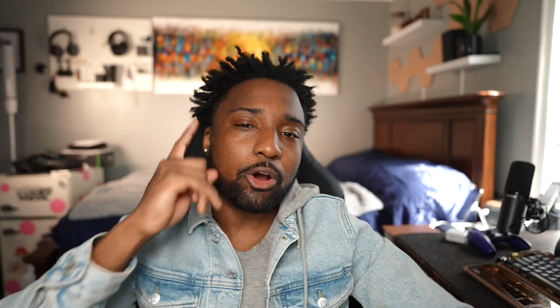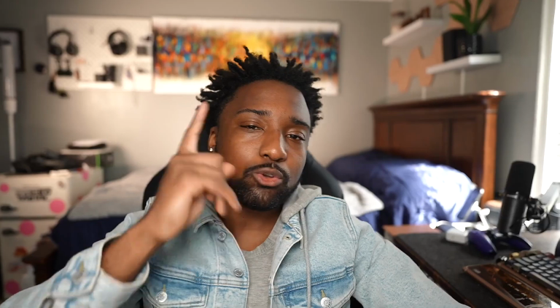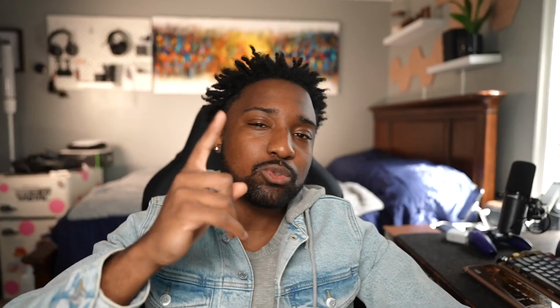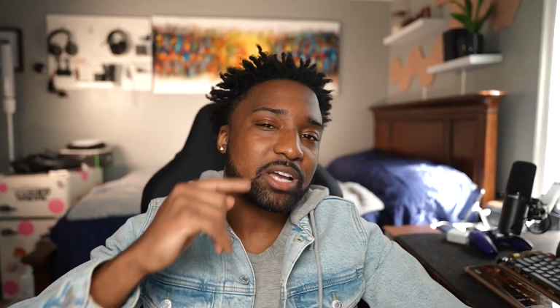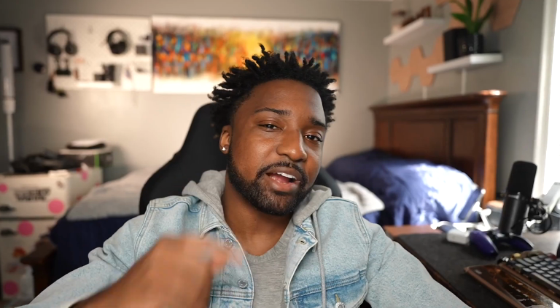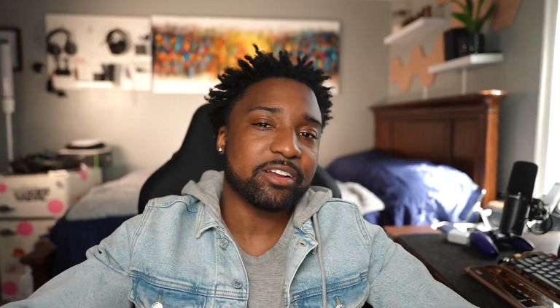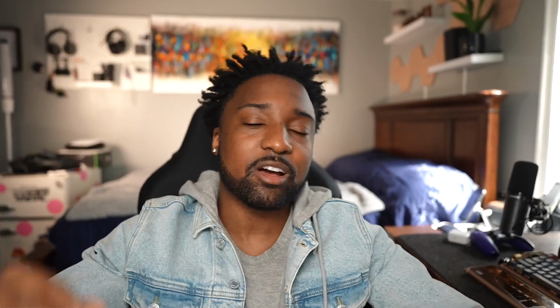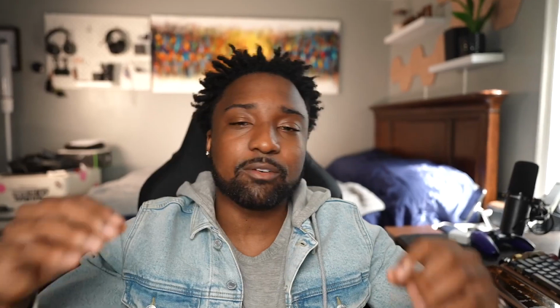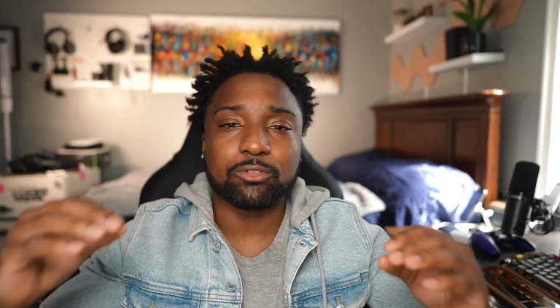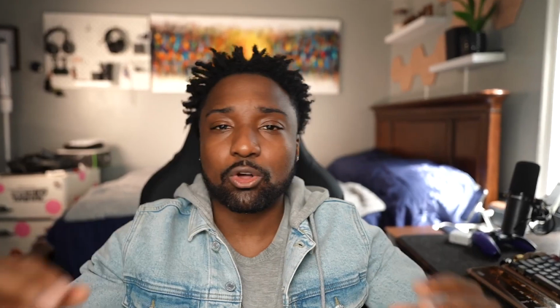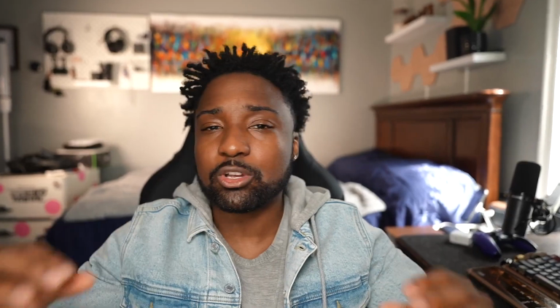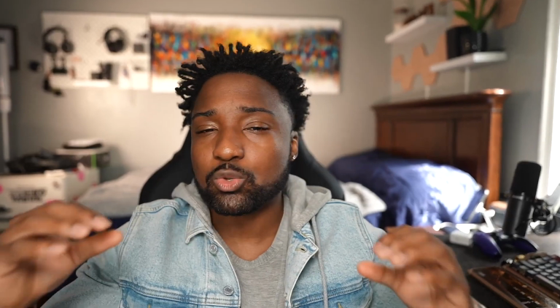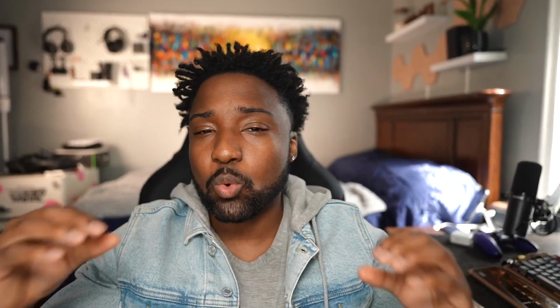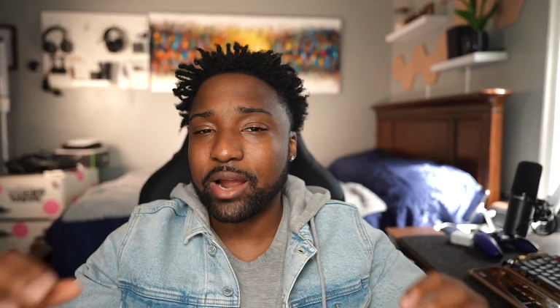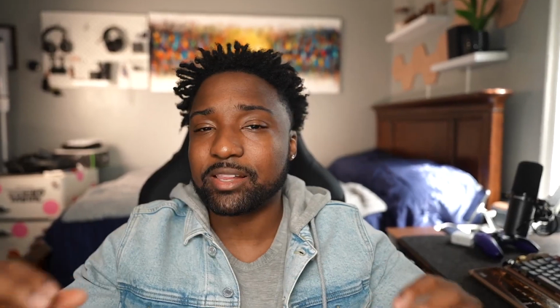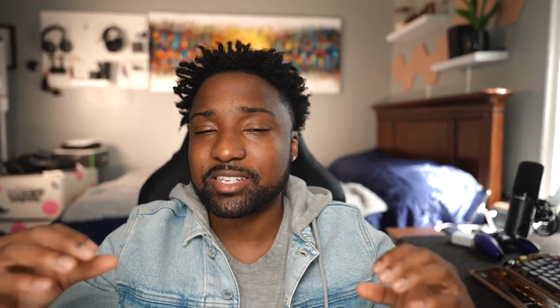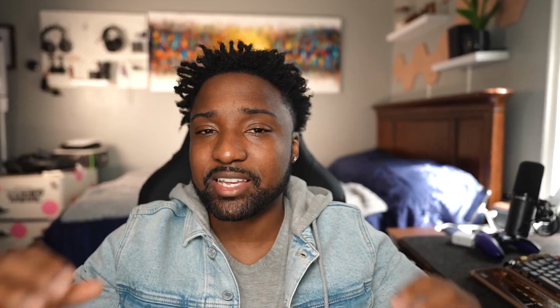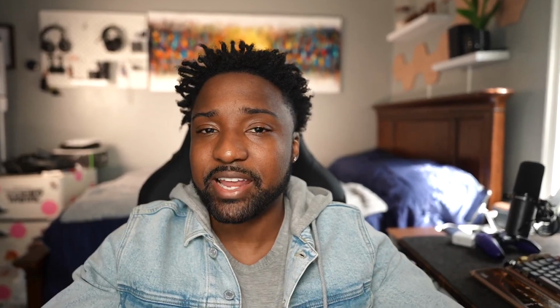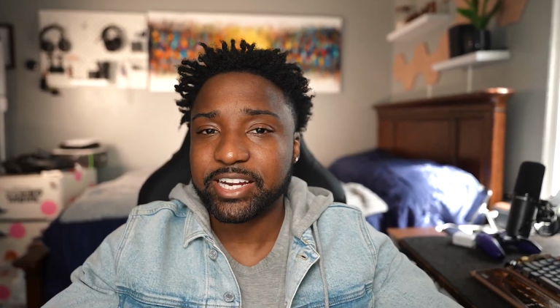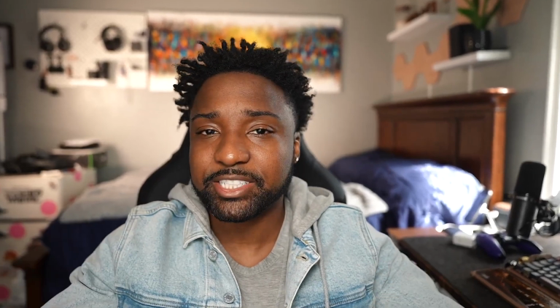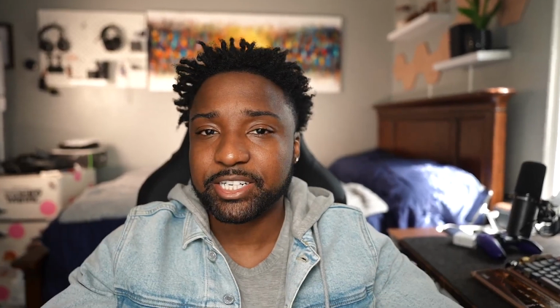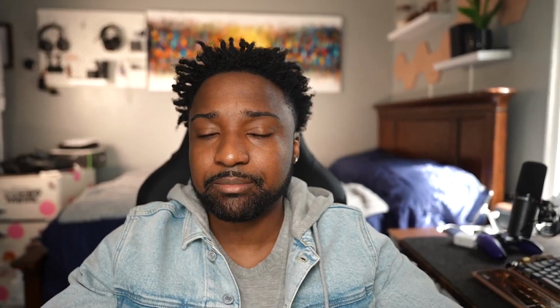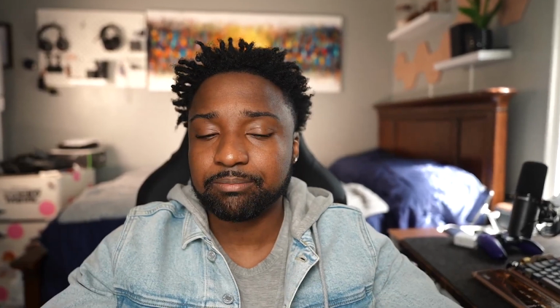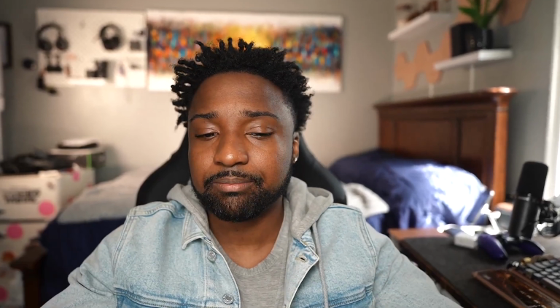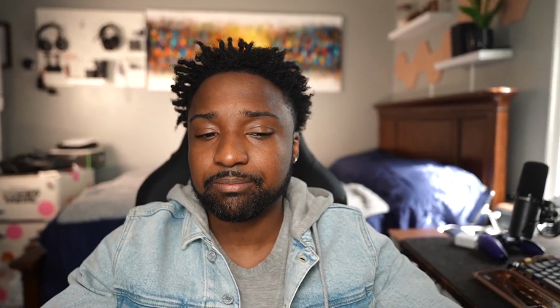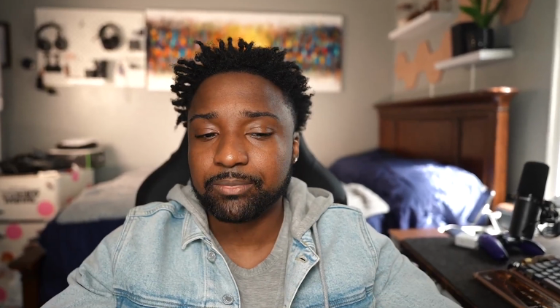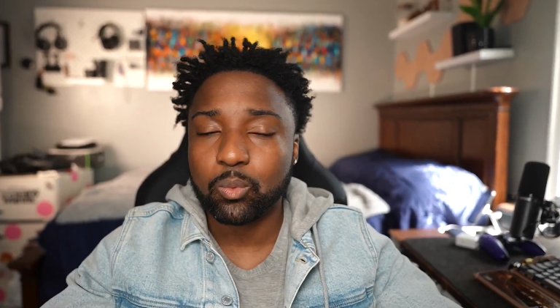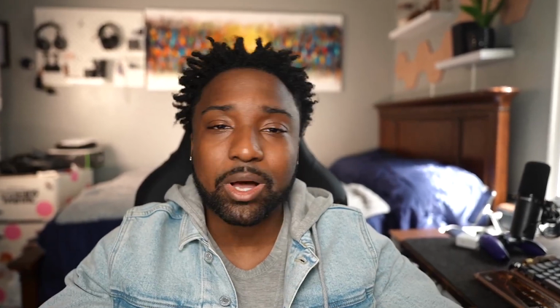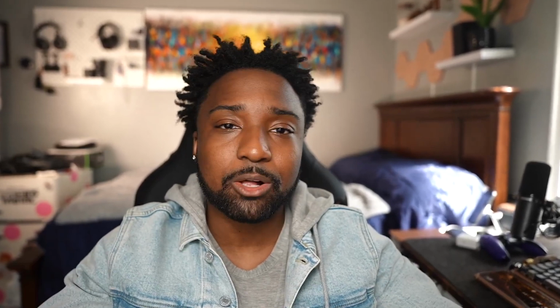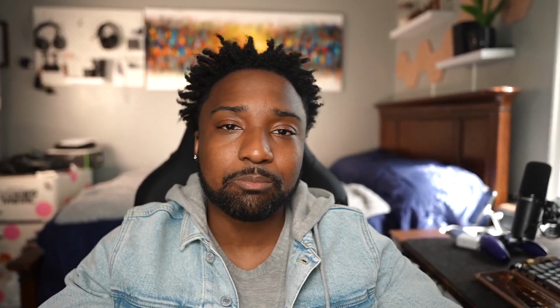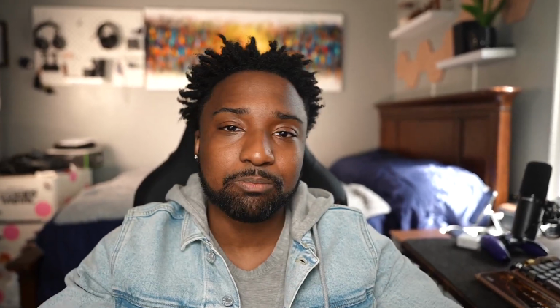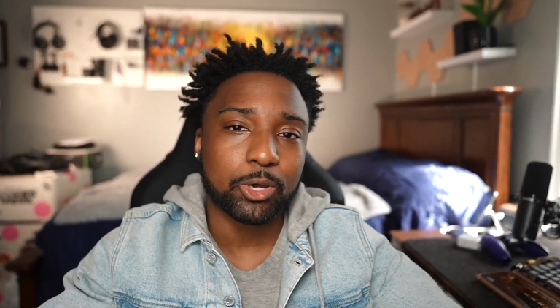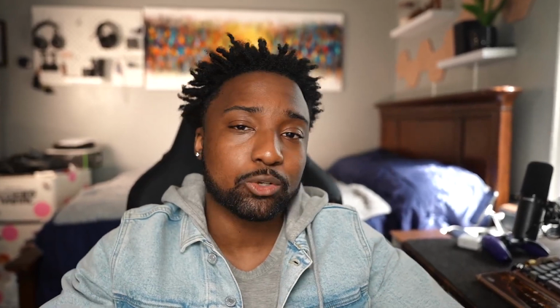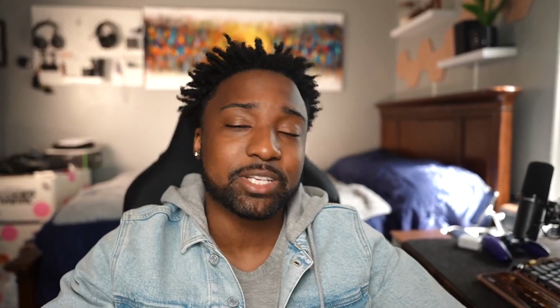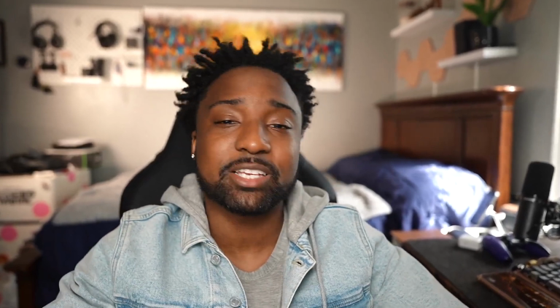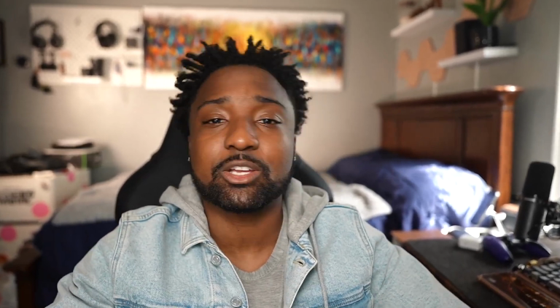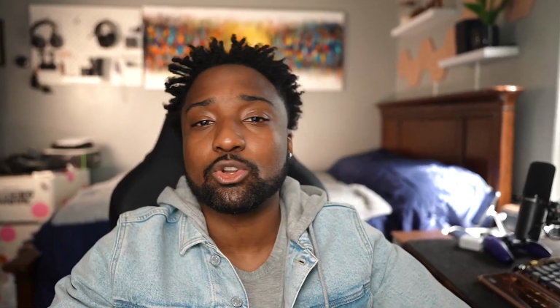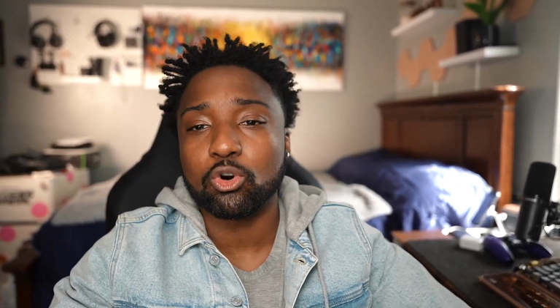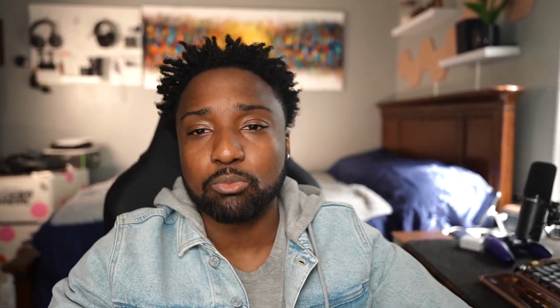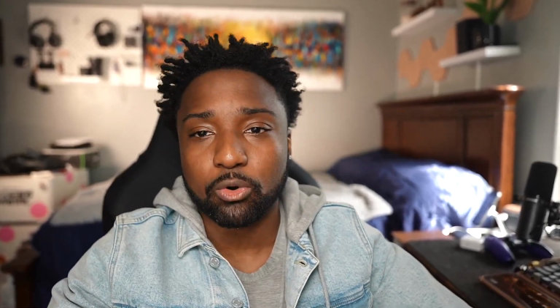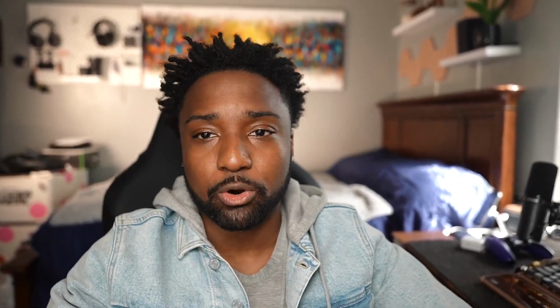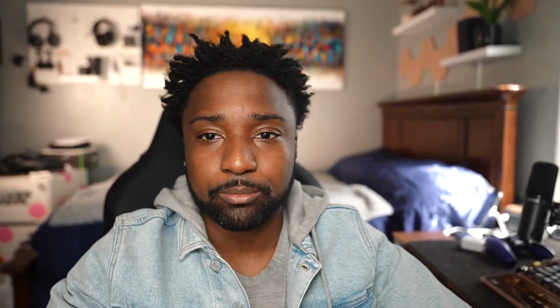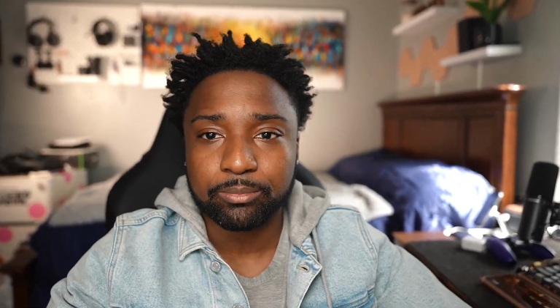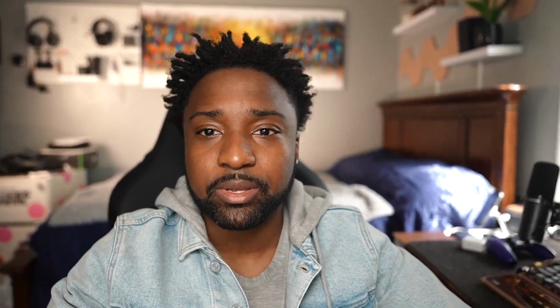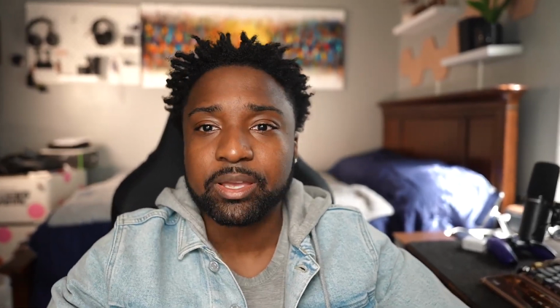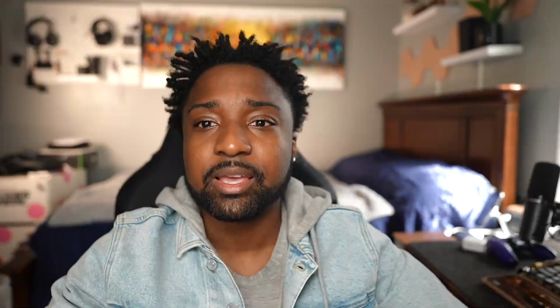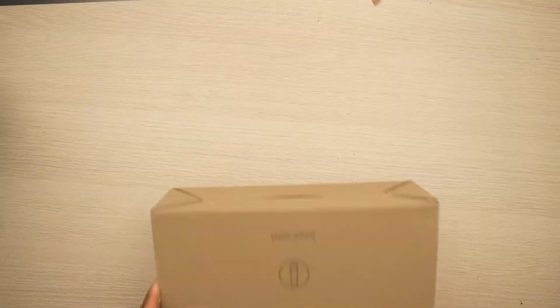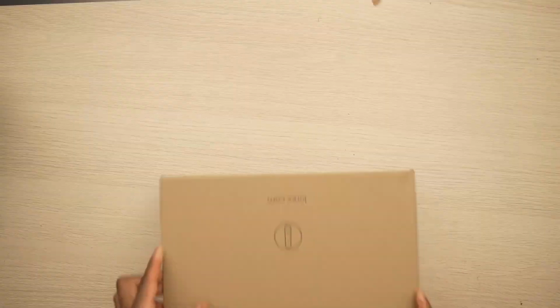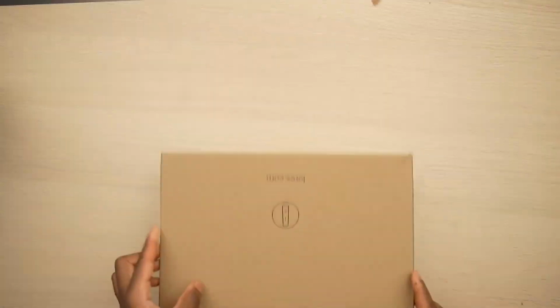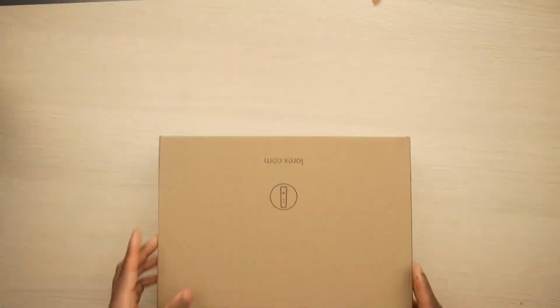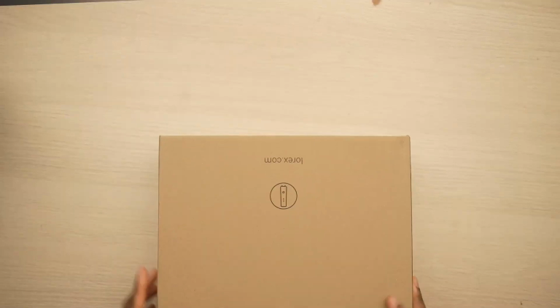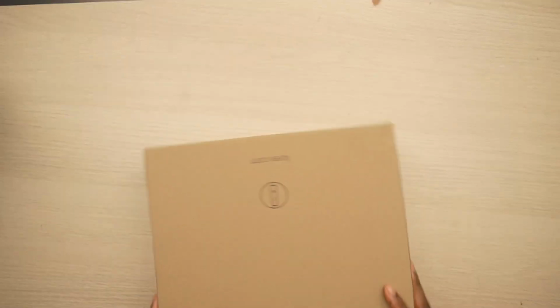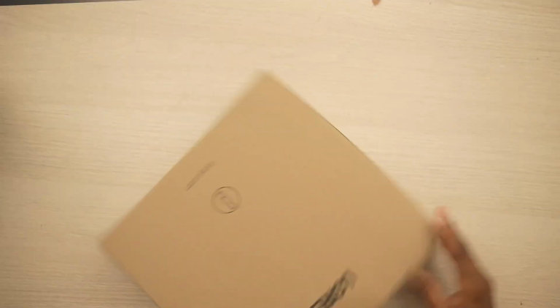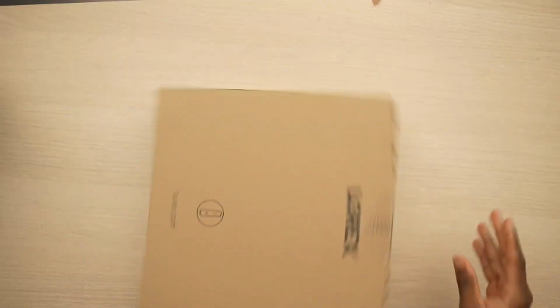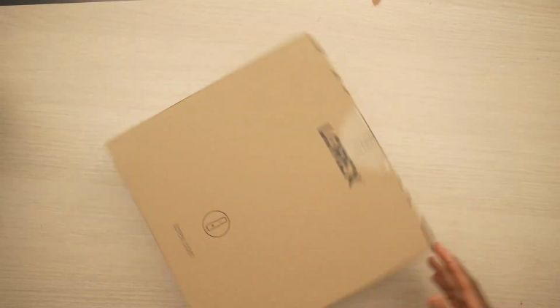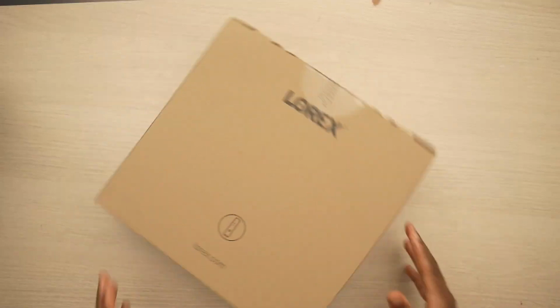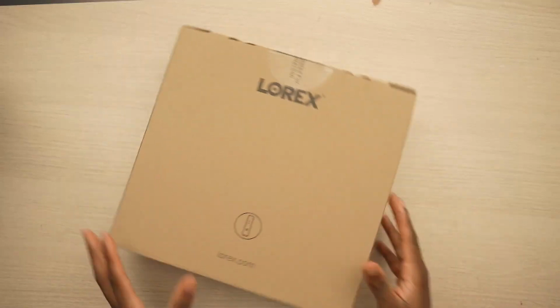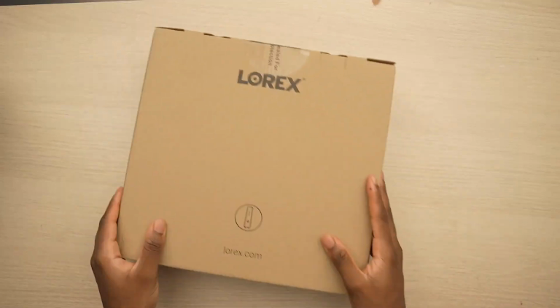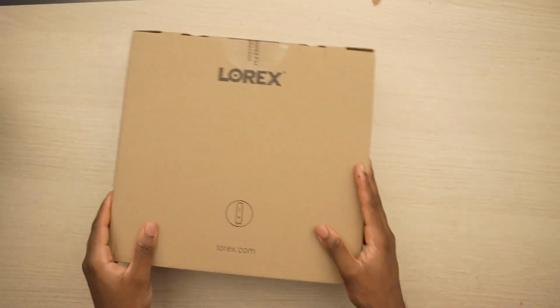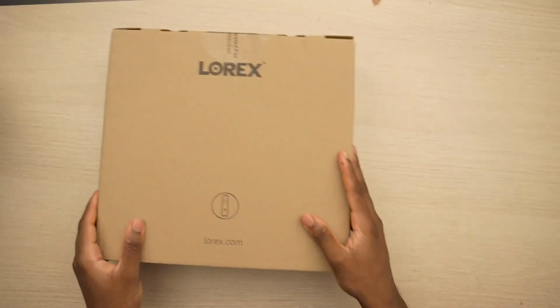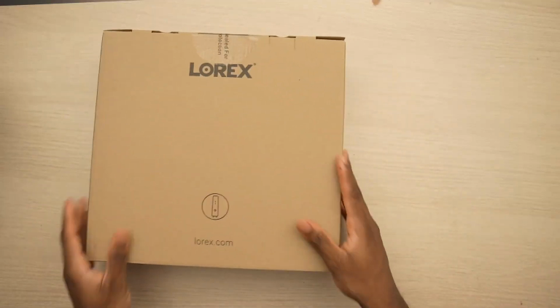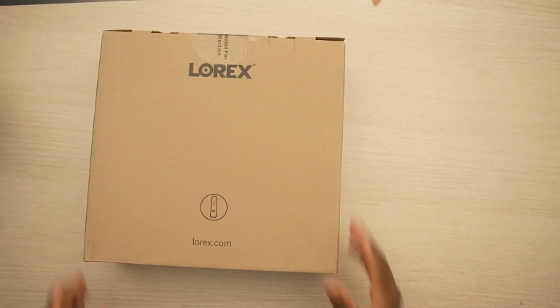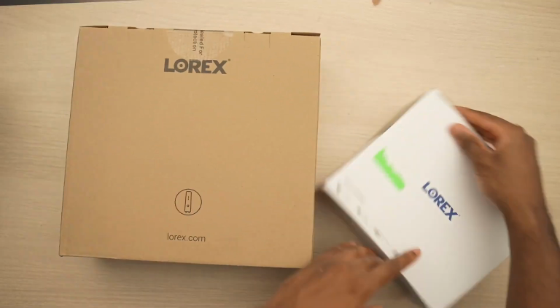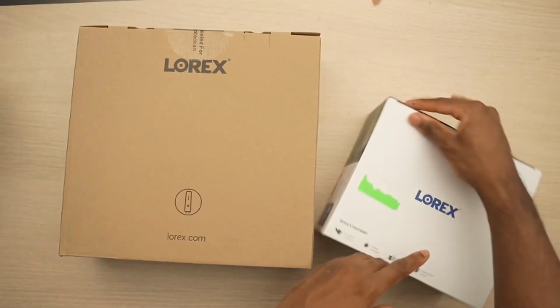Are you tired of lost wireless connection? Well, those days are no more. Let me tell you about the Wi-Fi Halo.